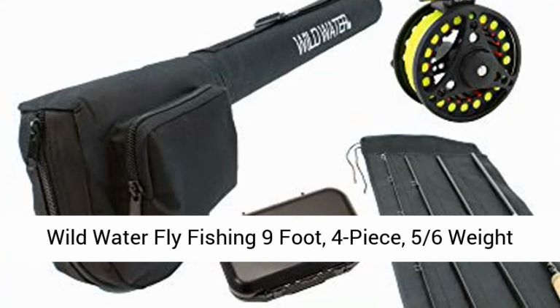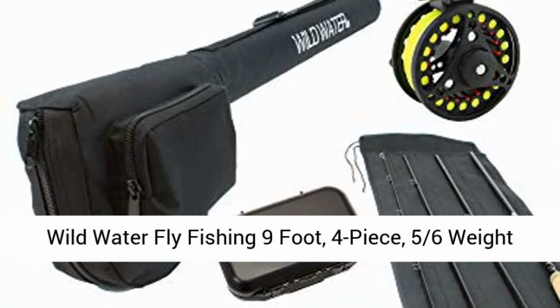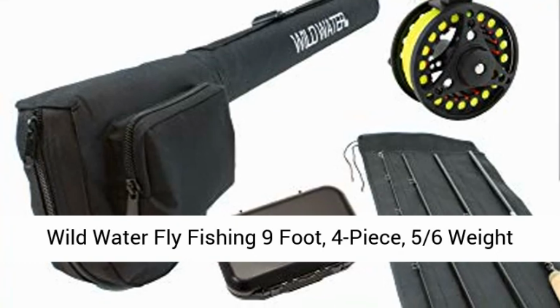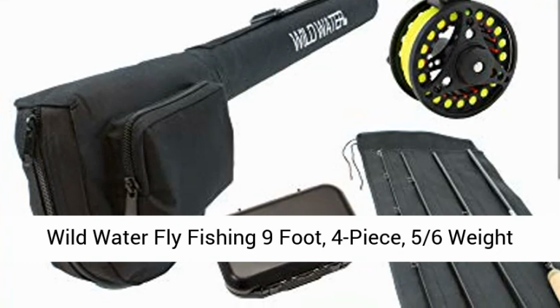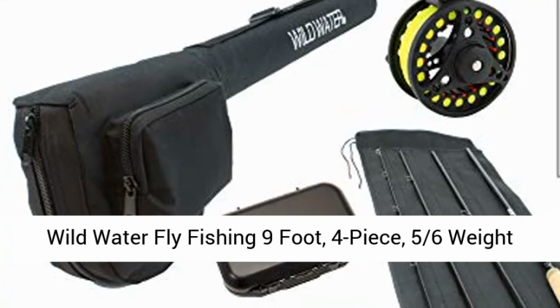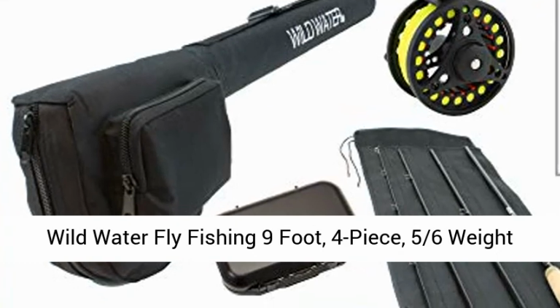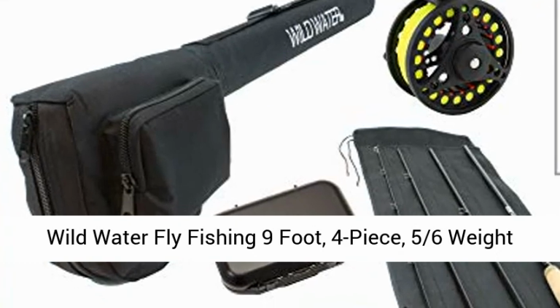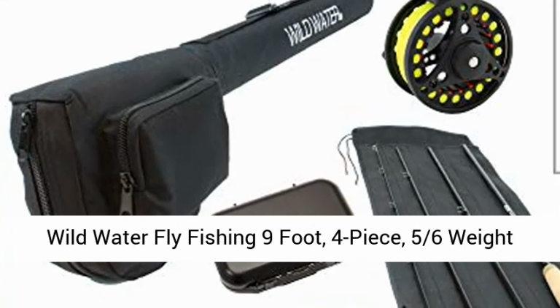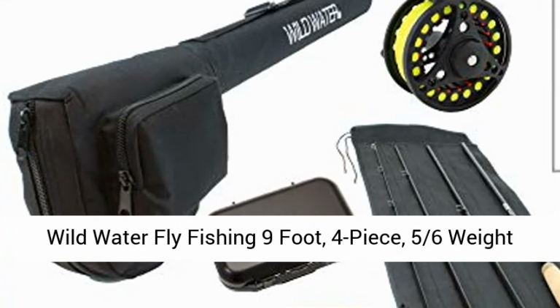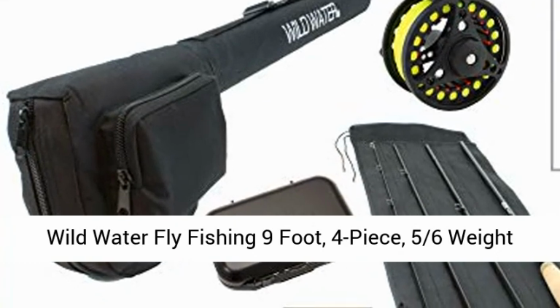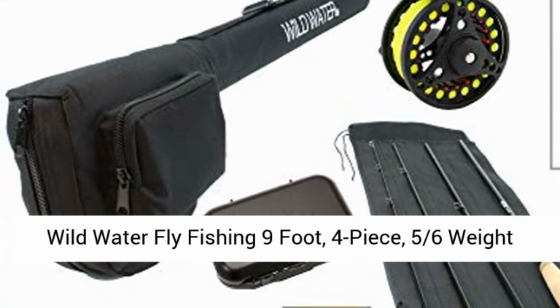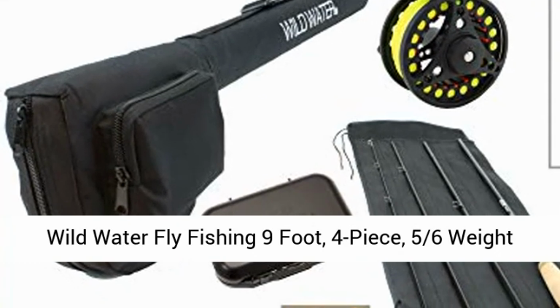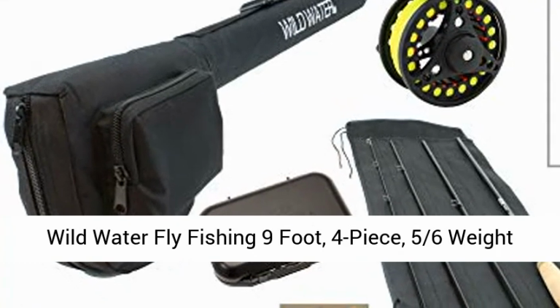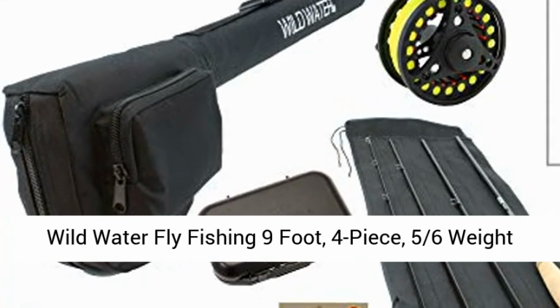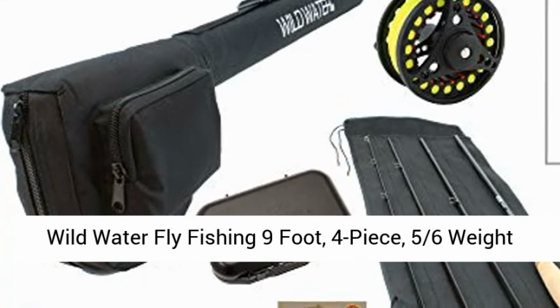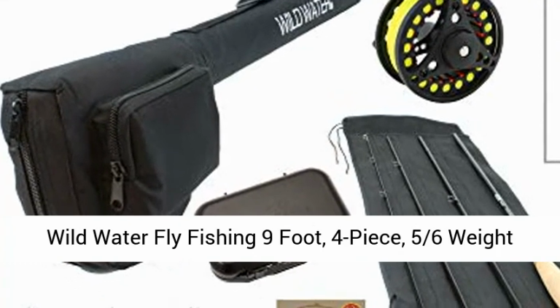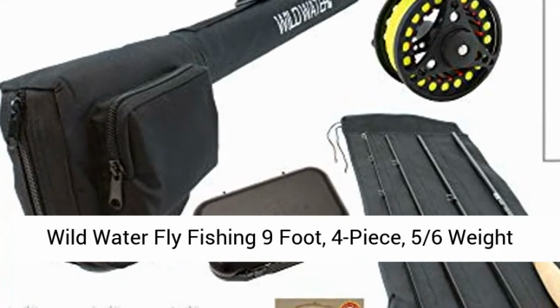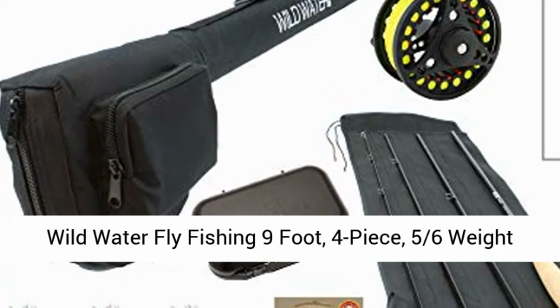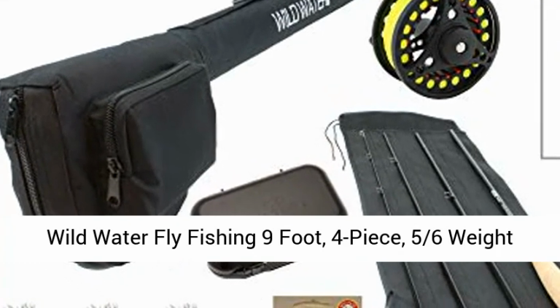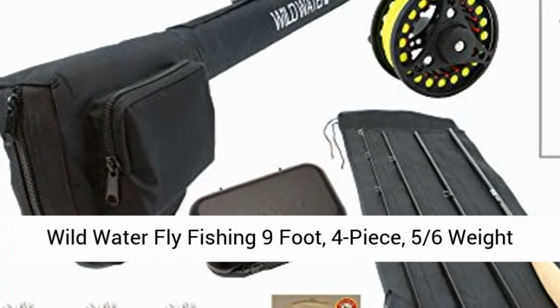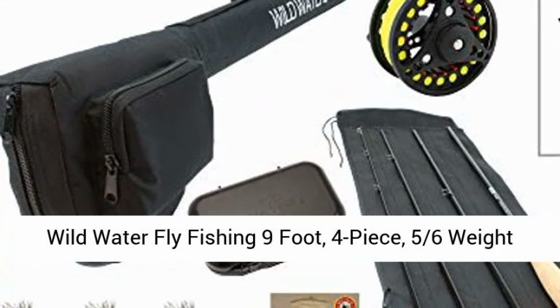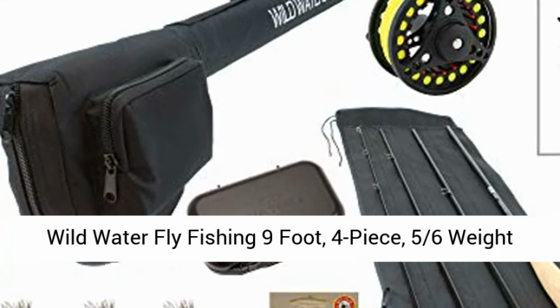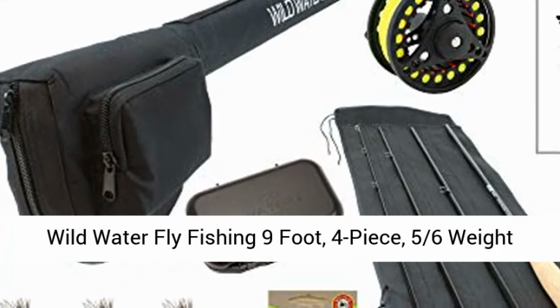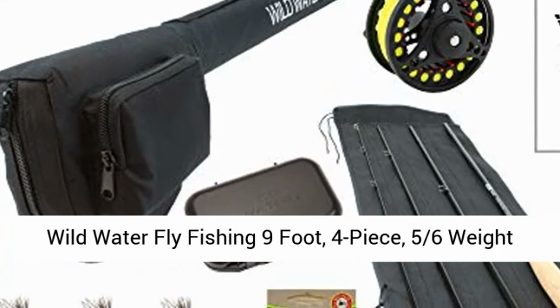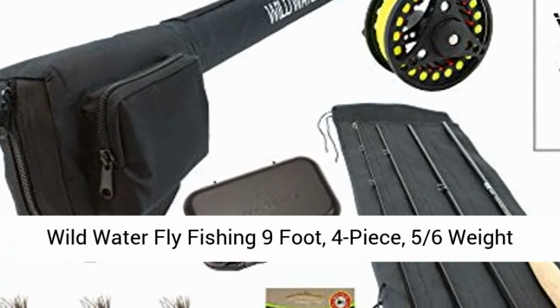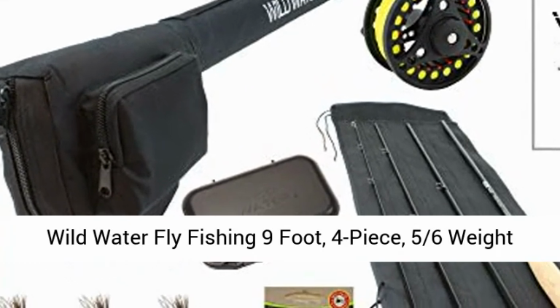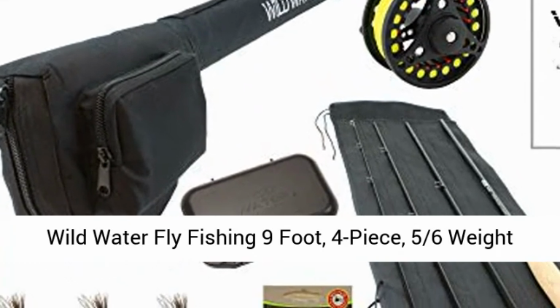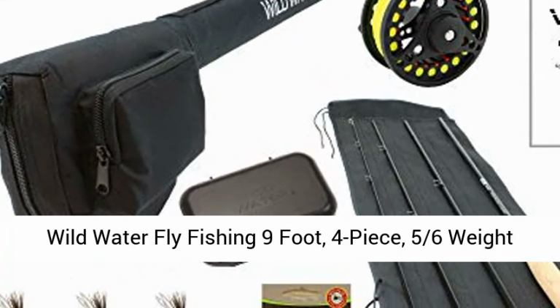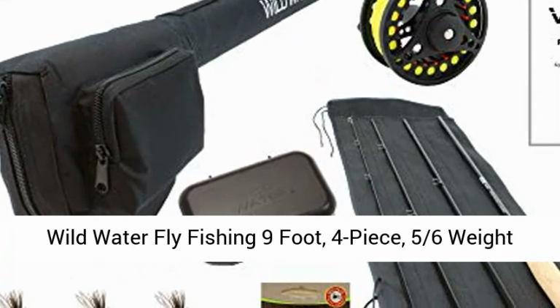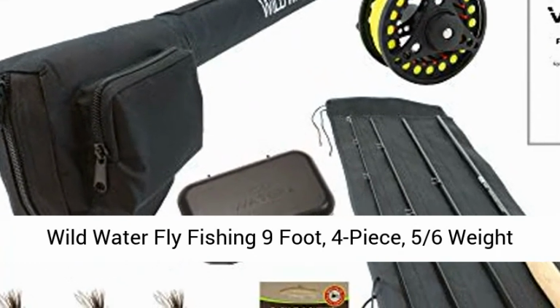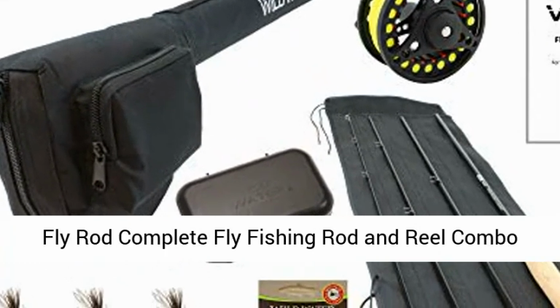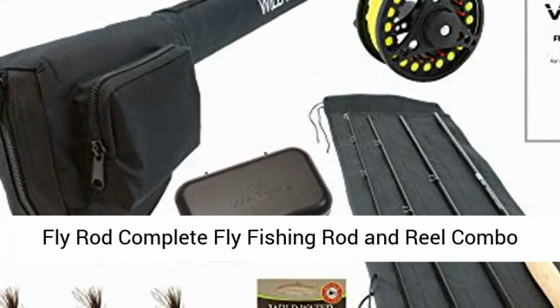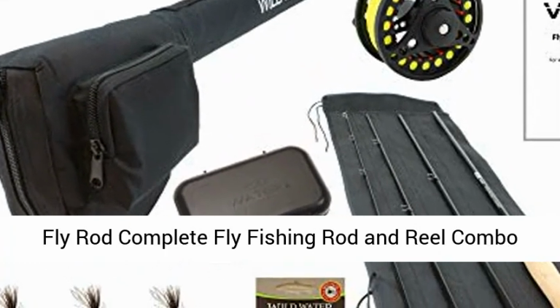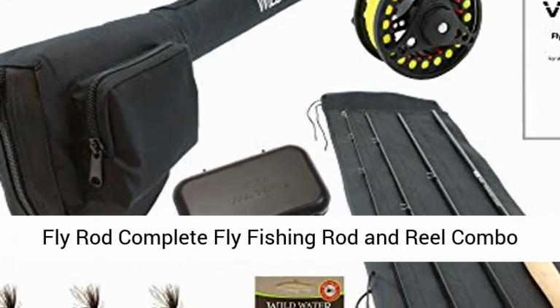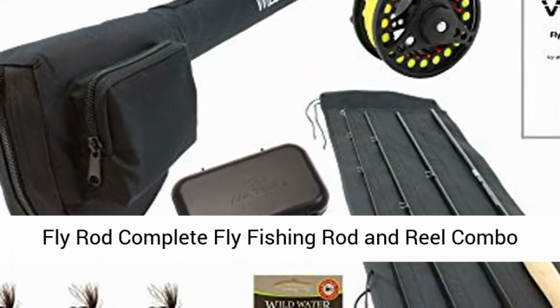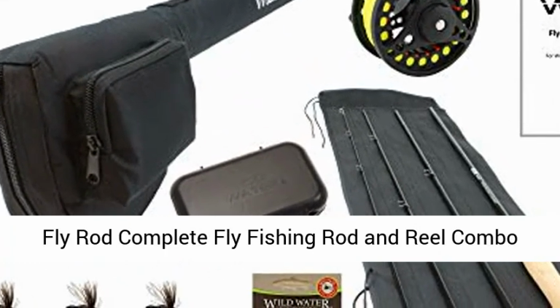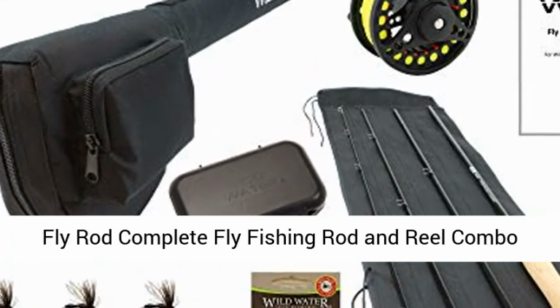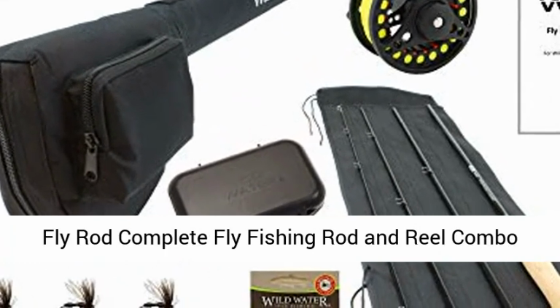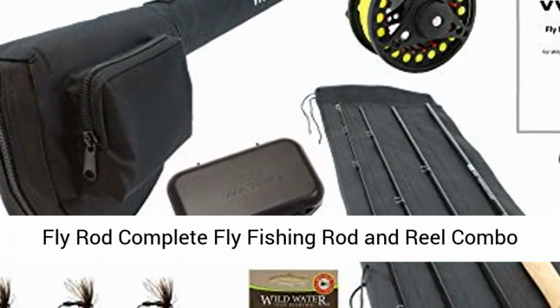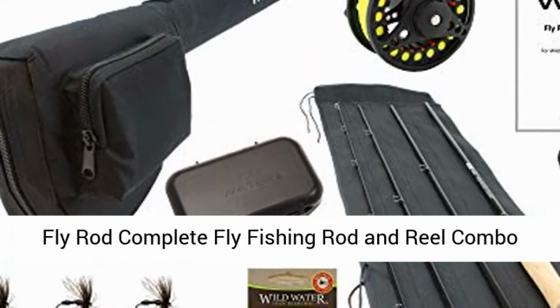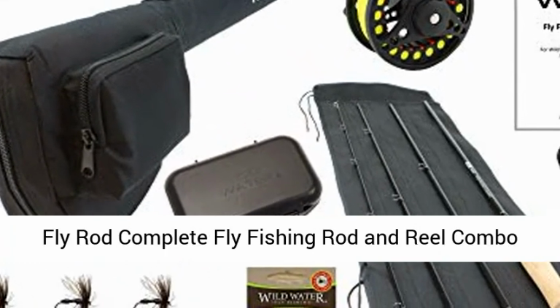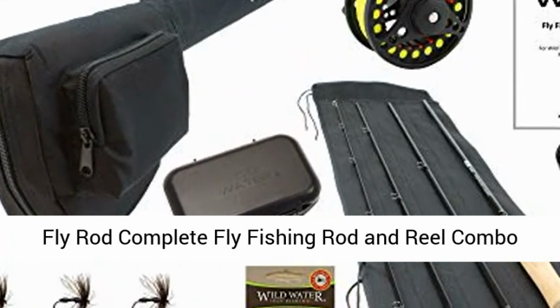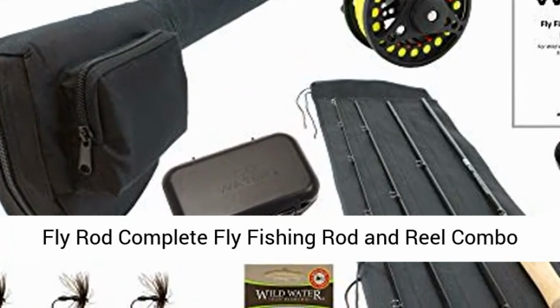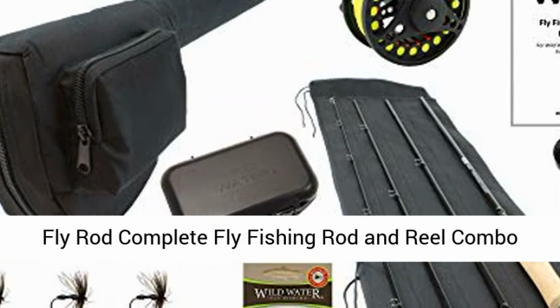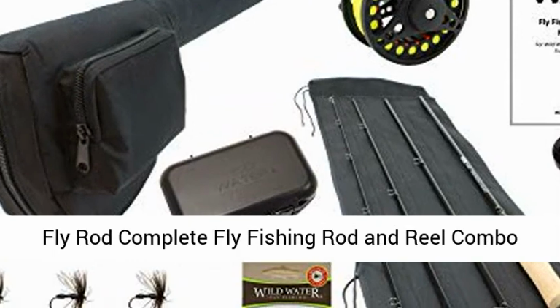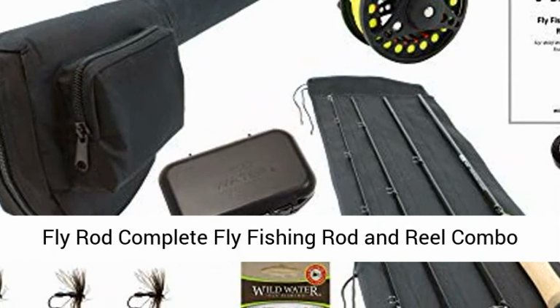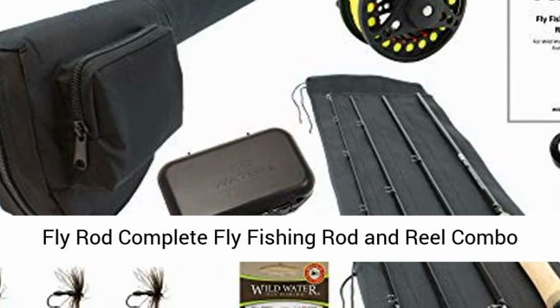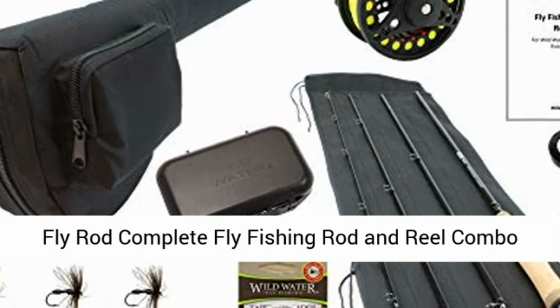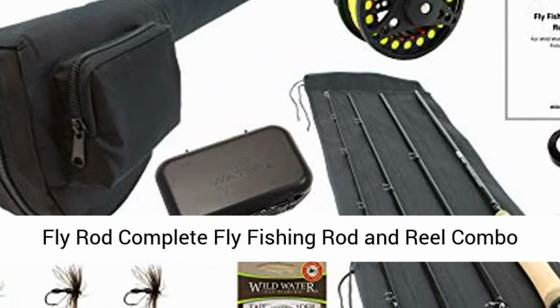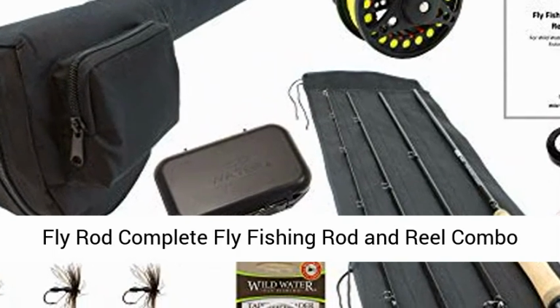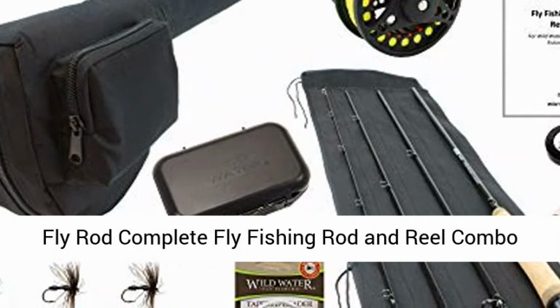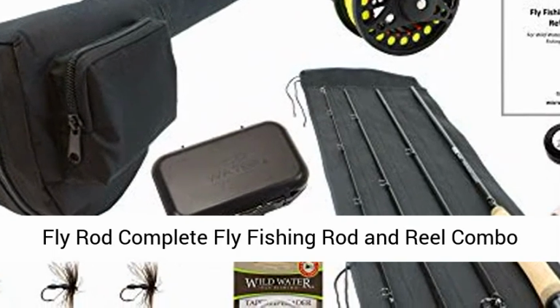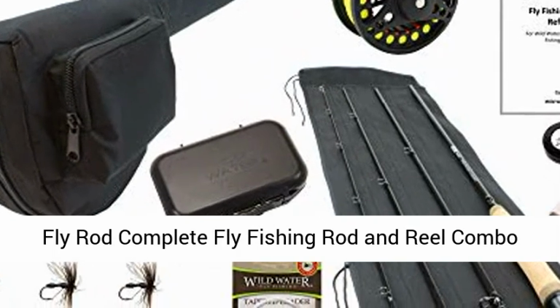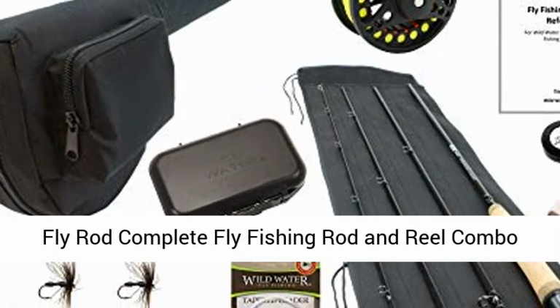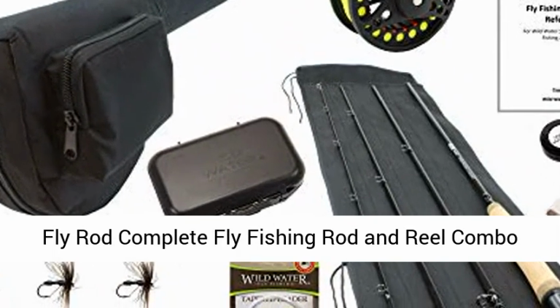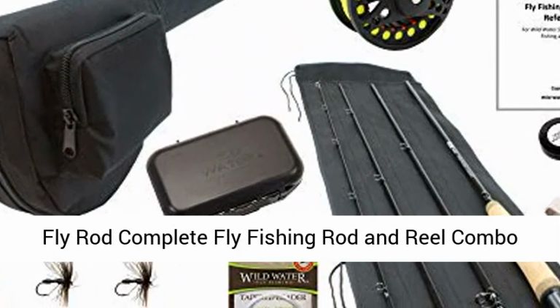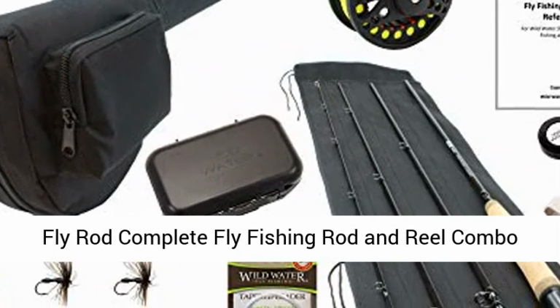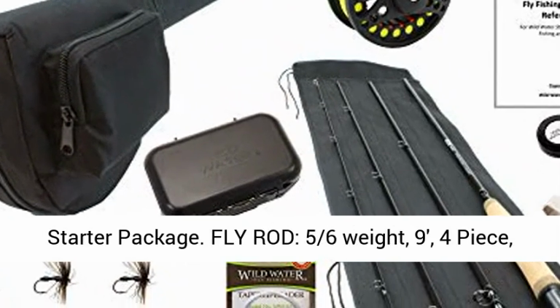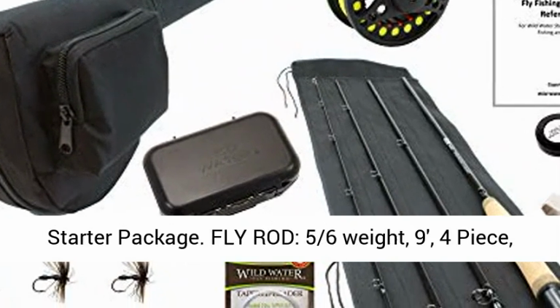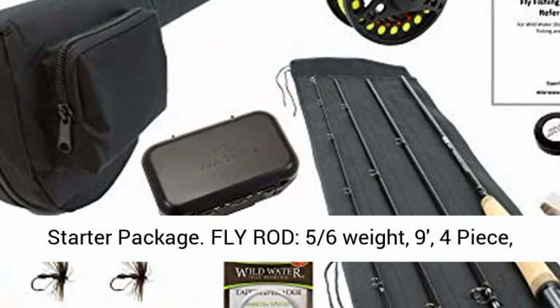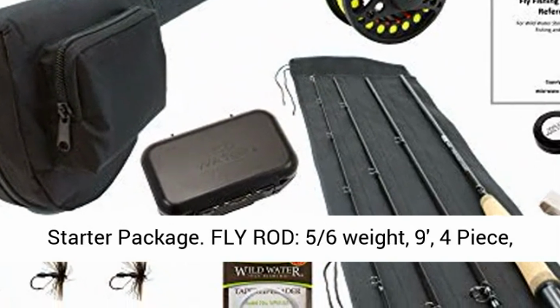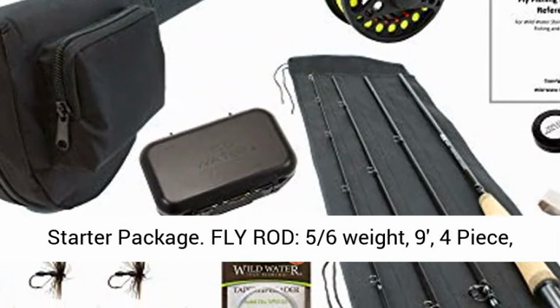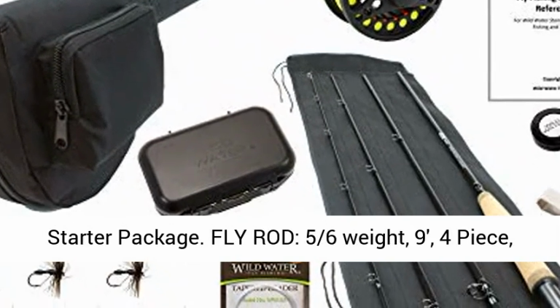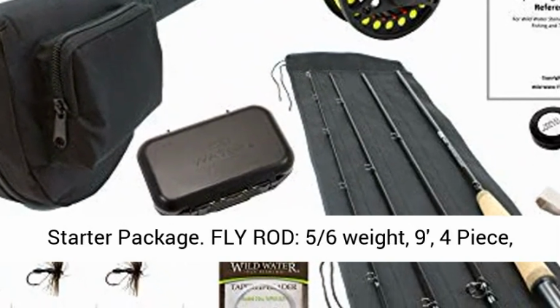Wild Water Fly Fishing 9-foot, 4-piece, 5/6-weight fly rod — complete fly fishing rod and reel combo starter package.